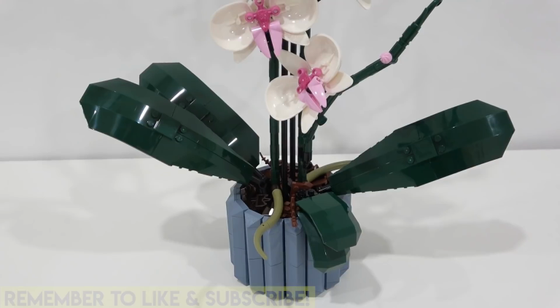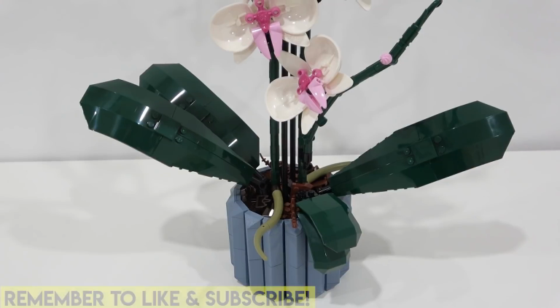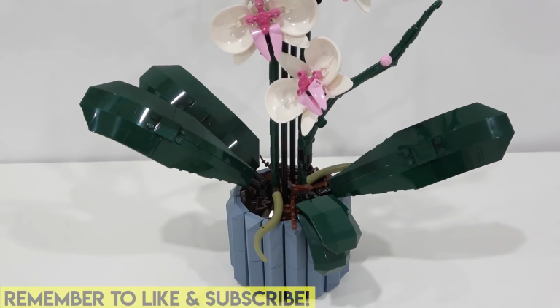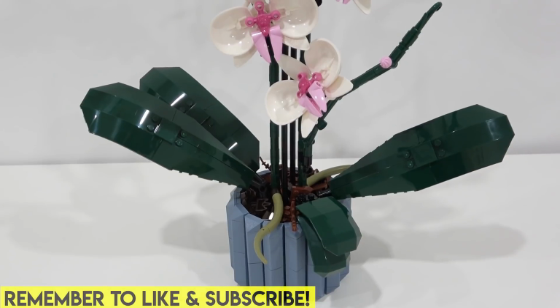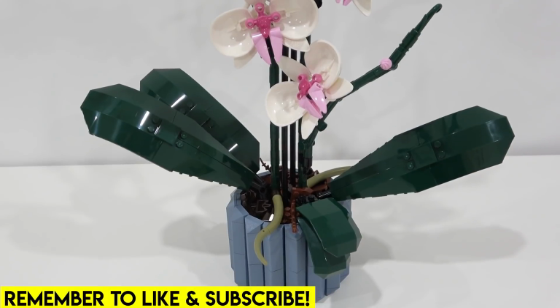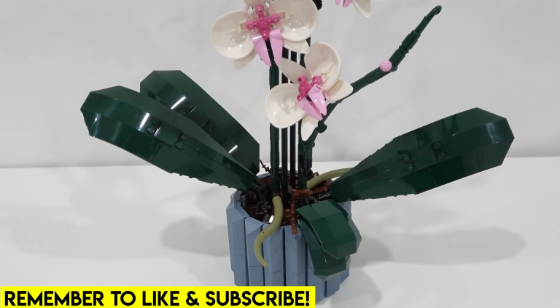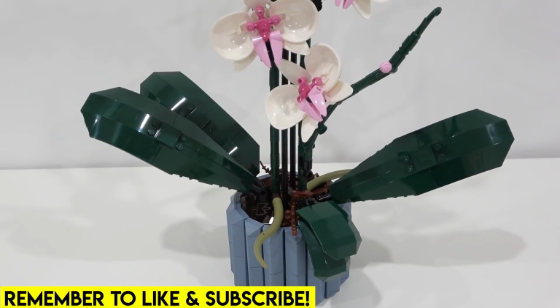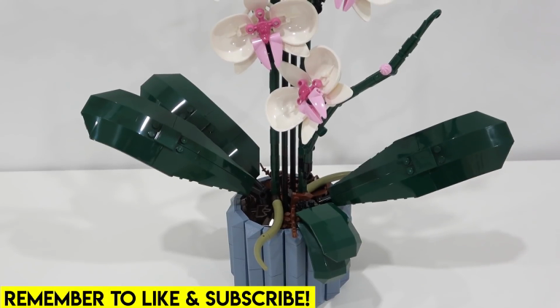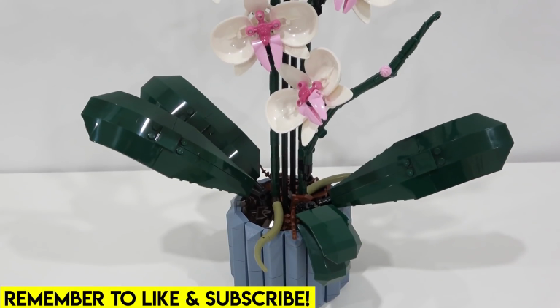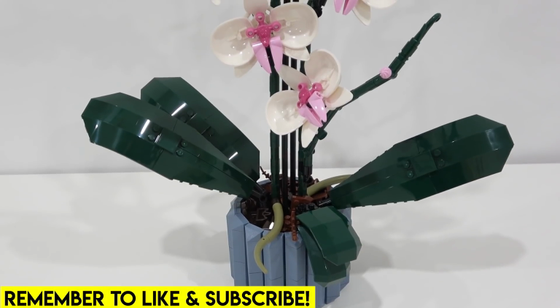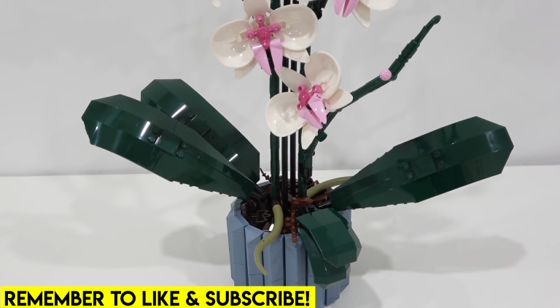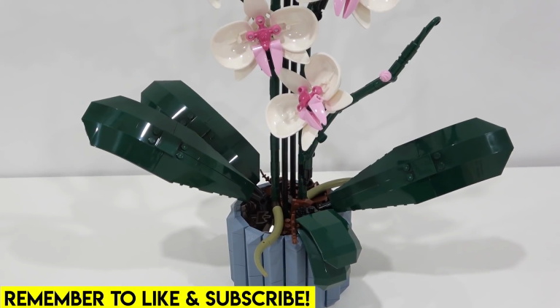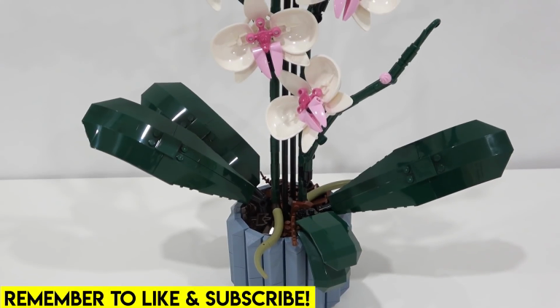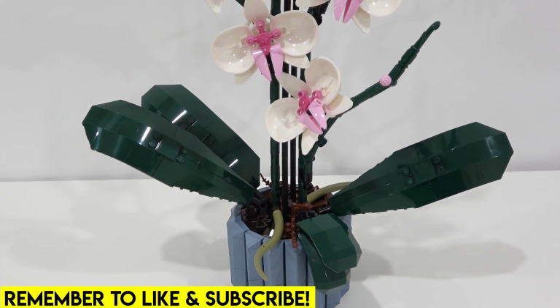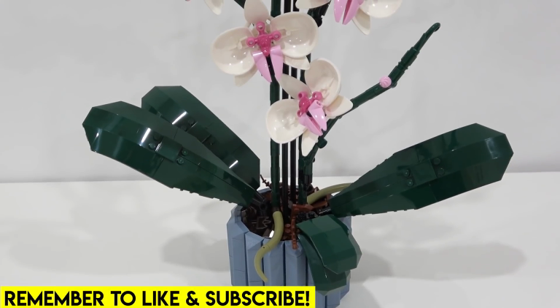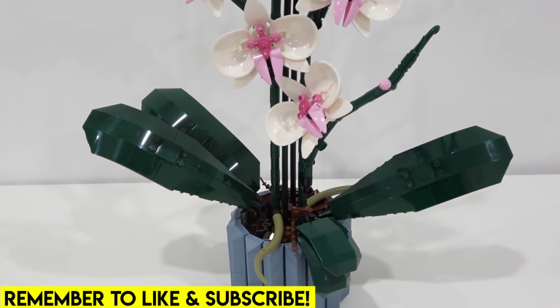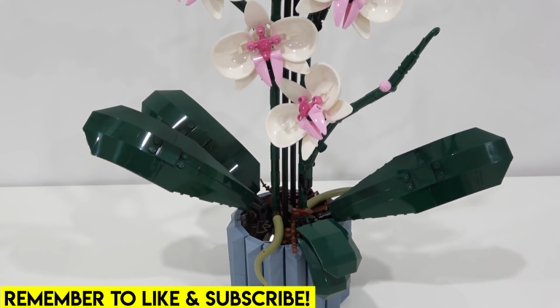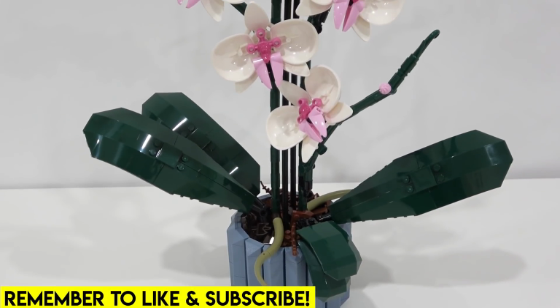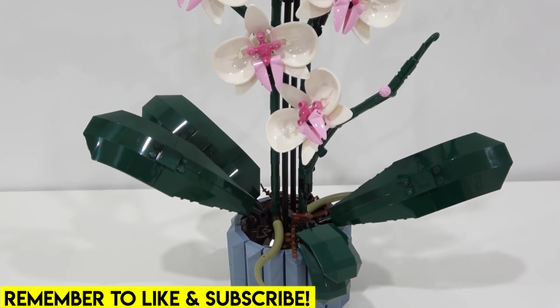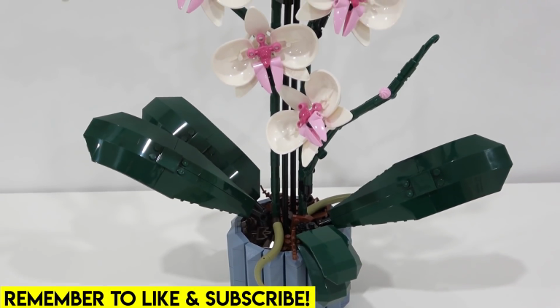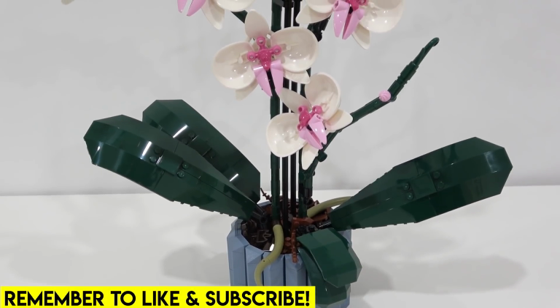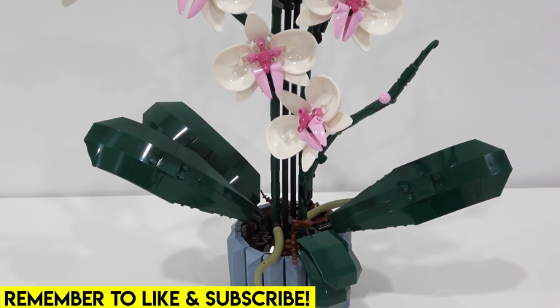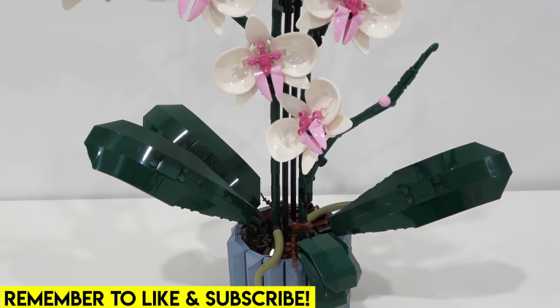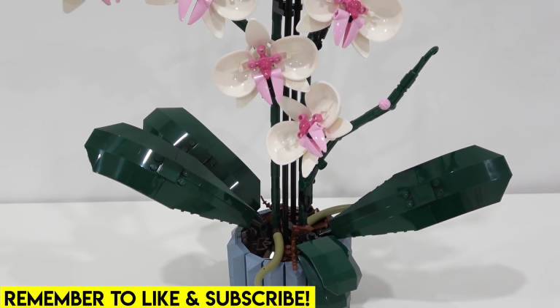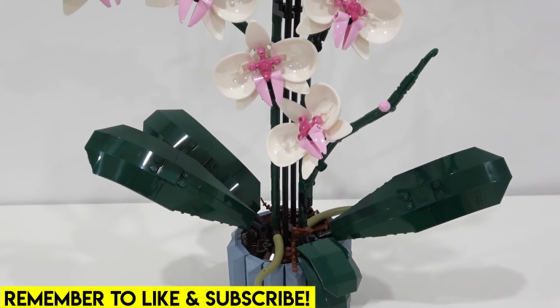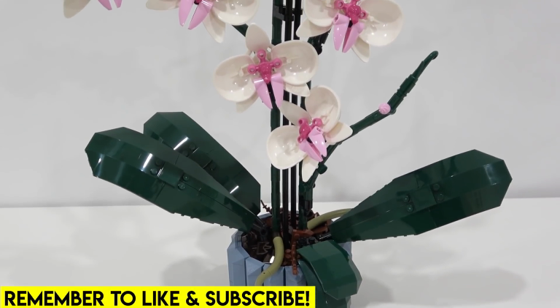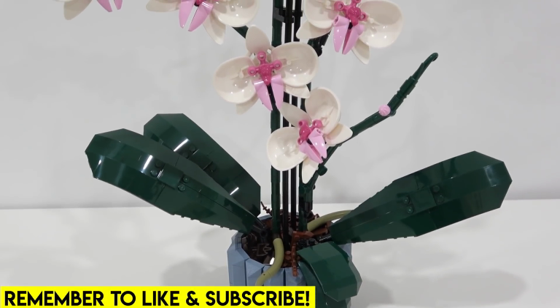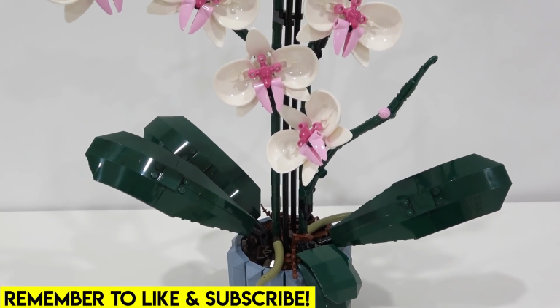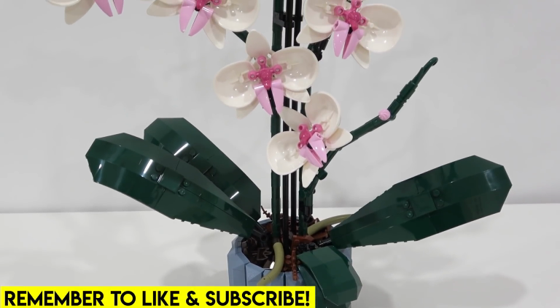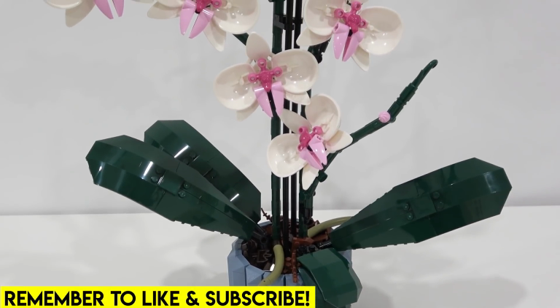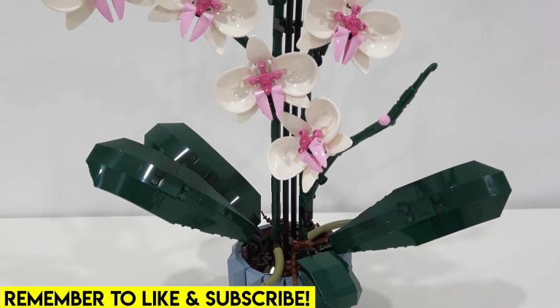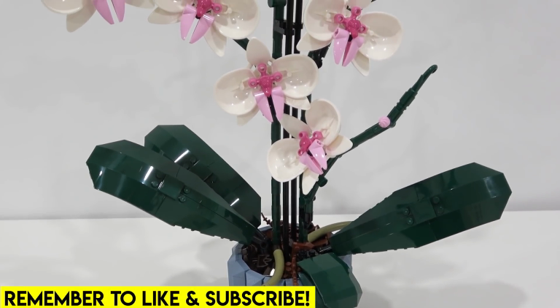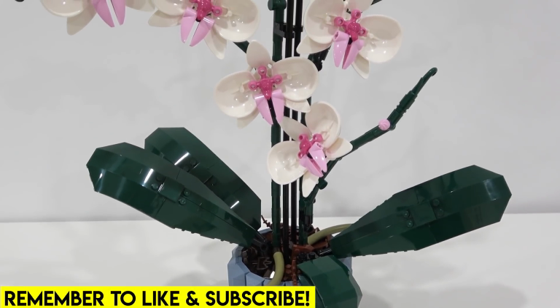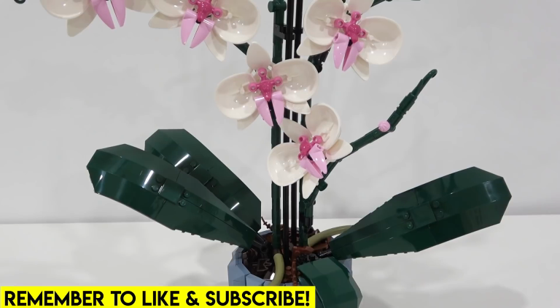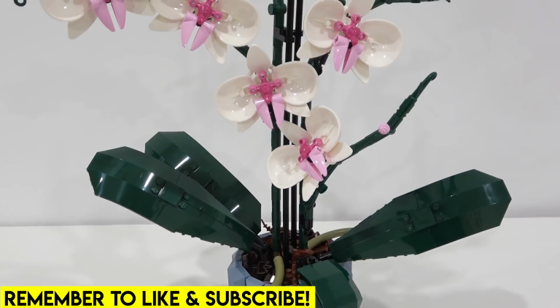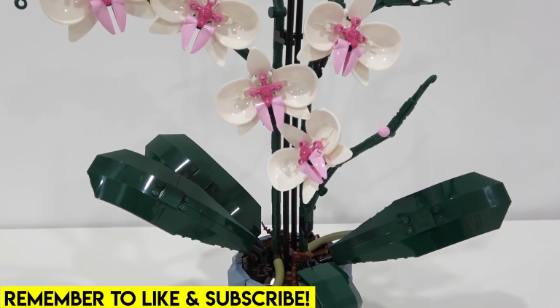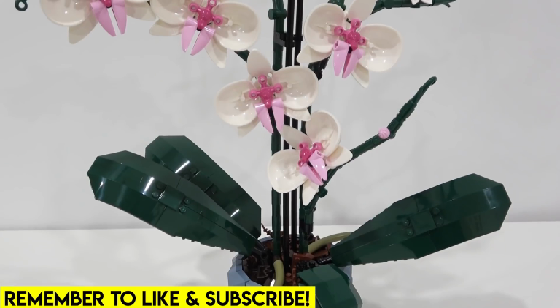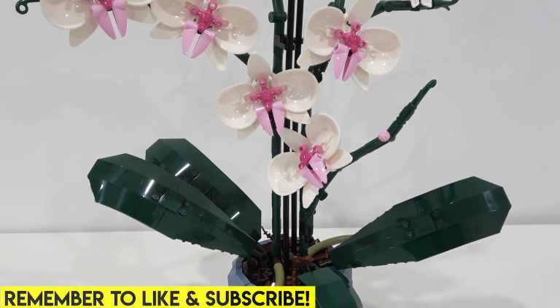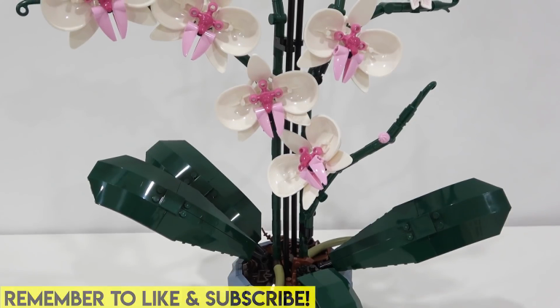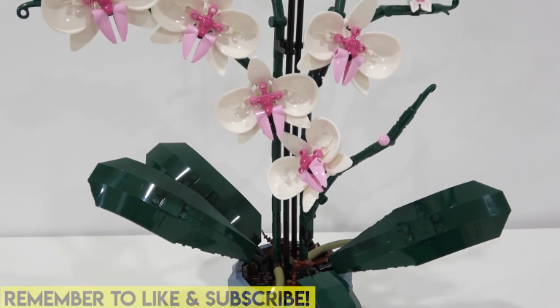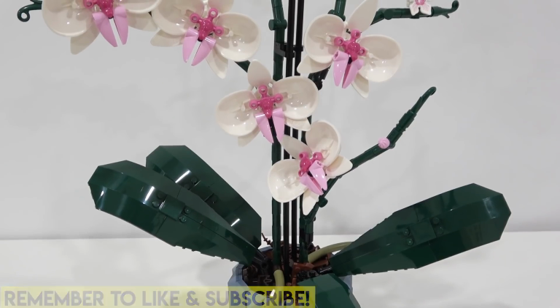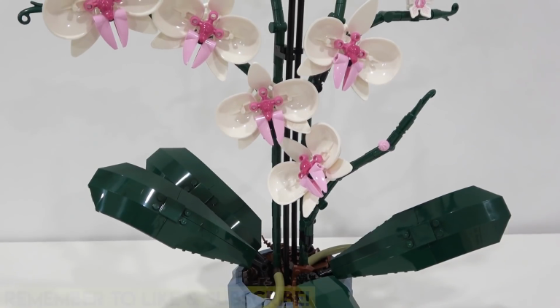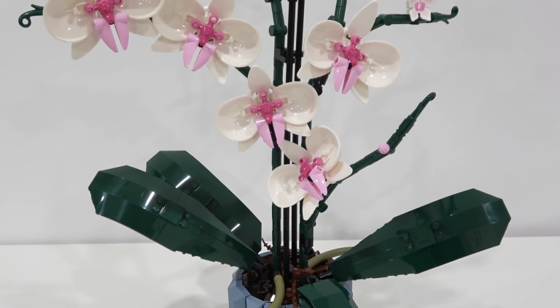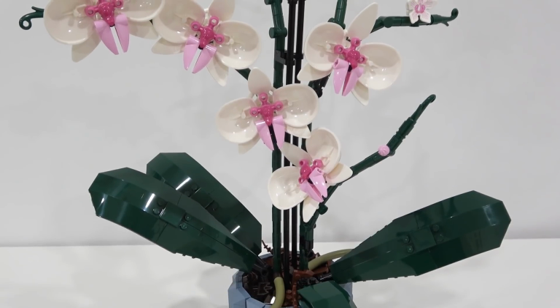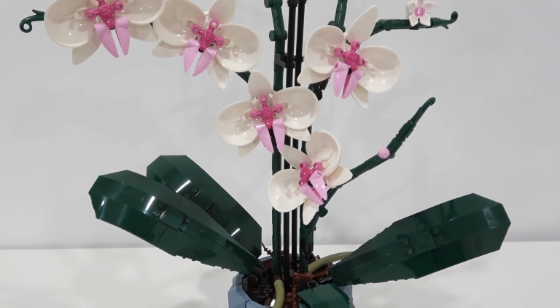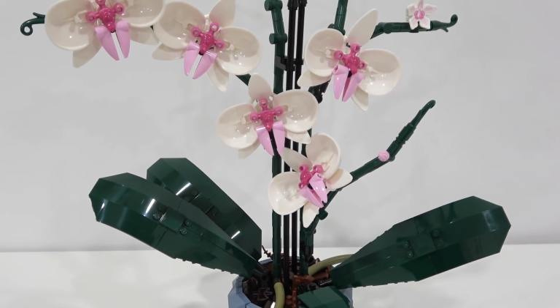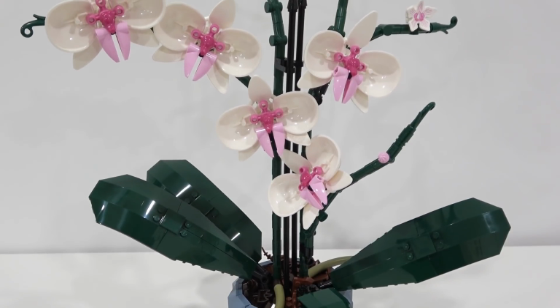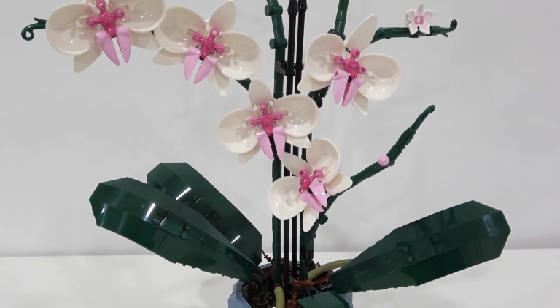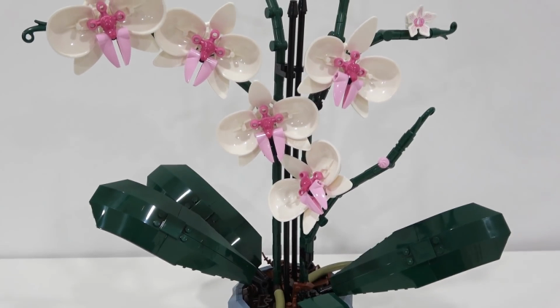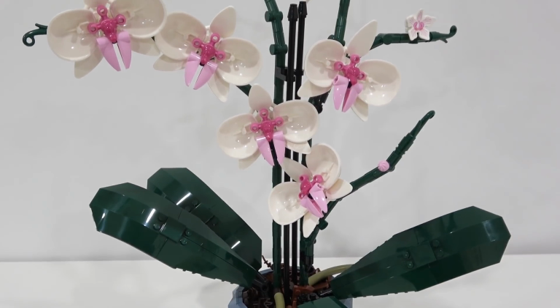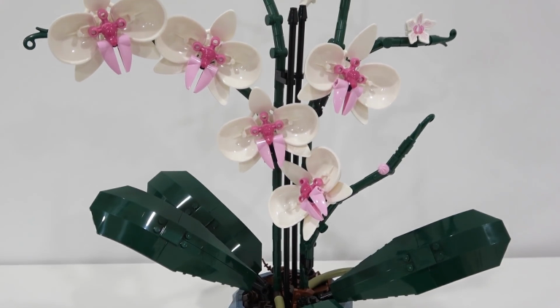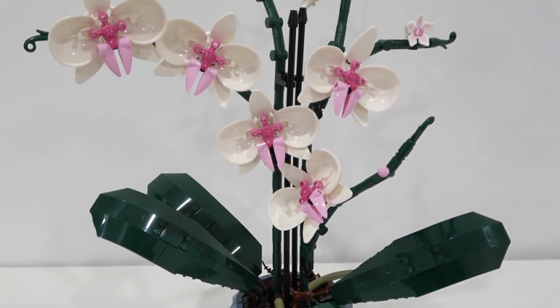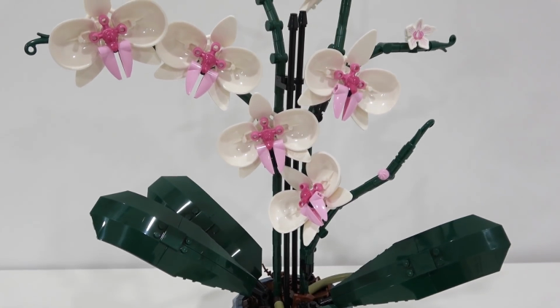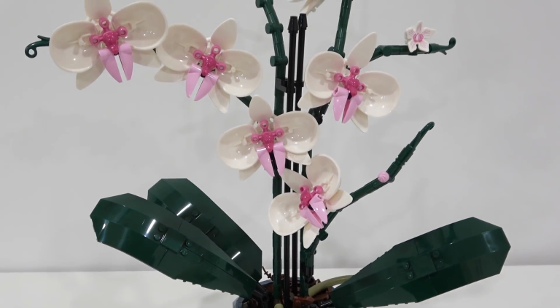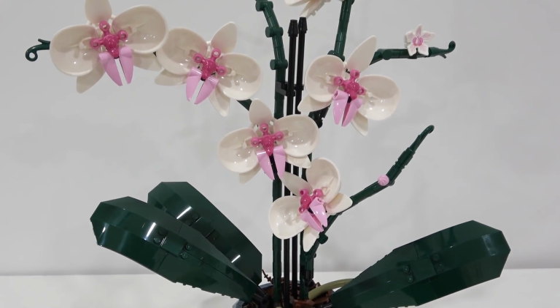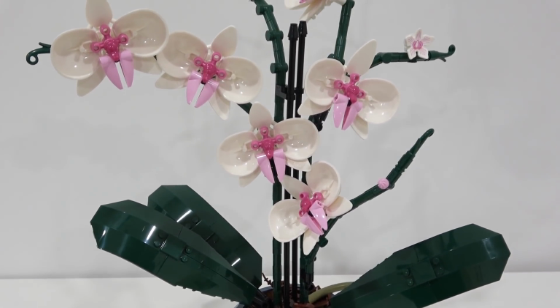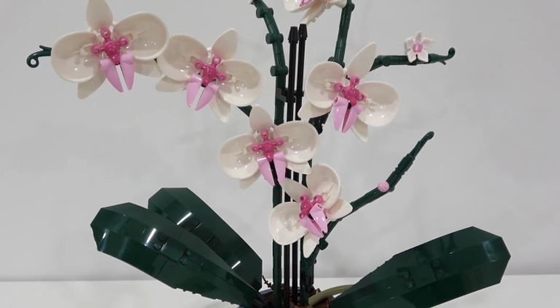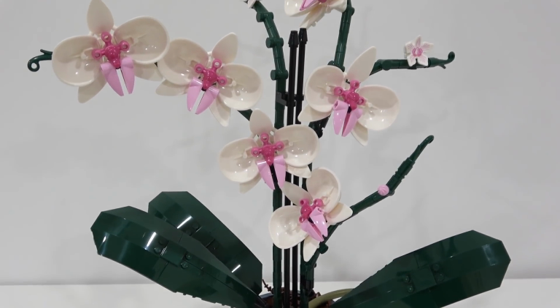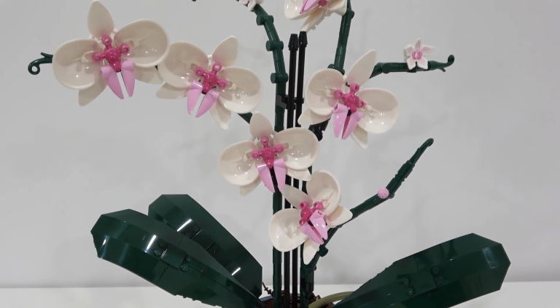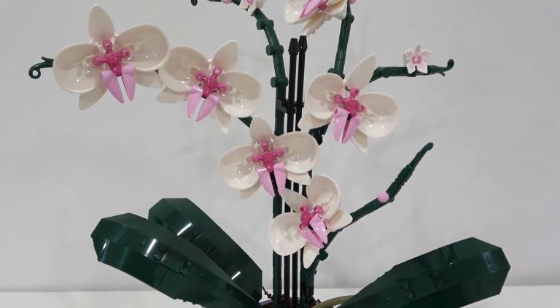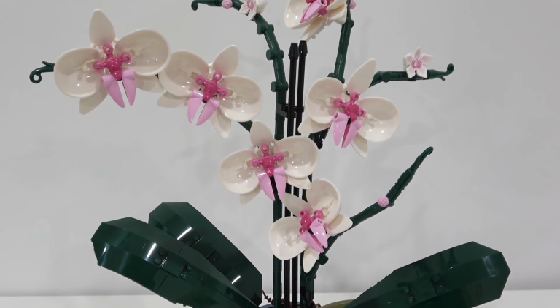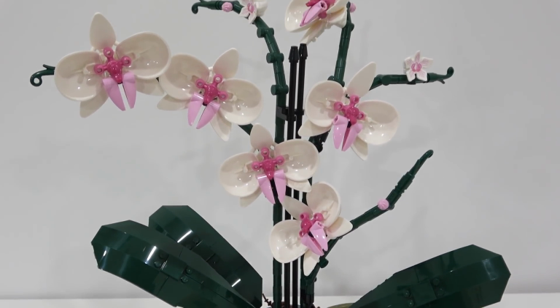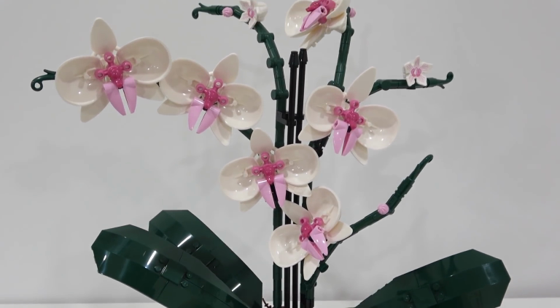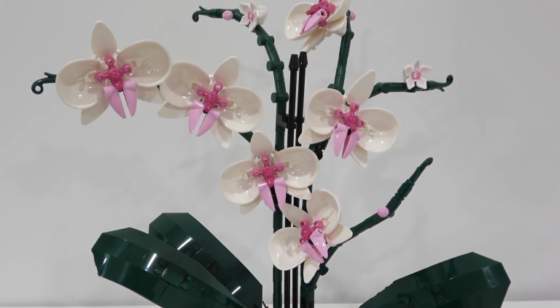Hello everybody, welcome back. Jordan here. Today we're going to be checking out the LEGO Orchid from the 2022 Botanical Collection.